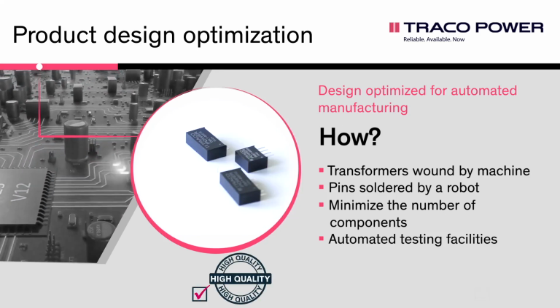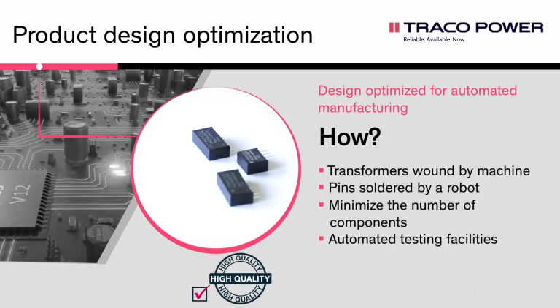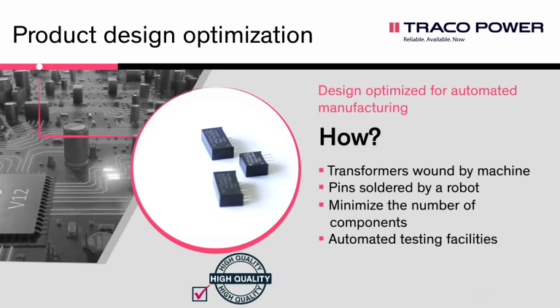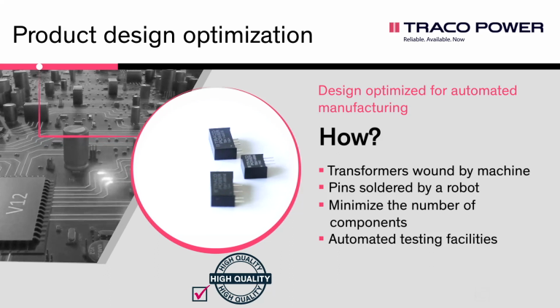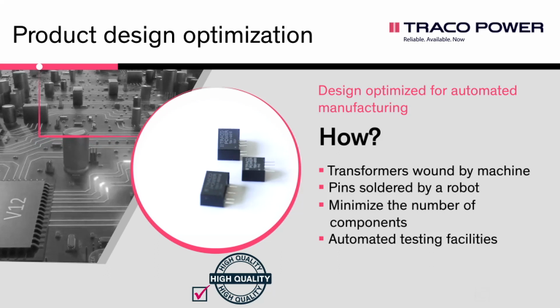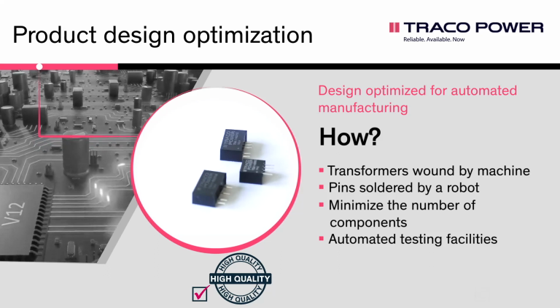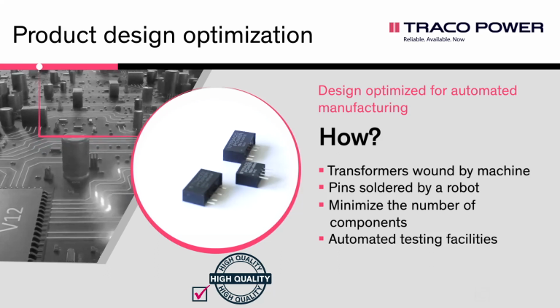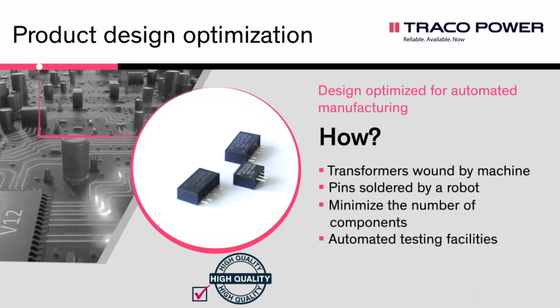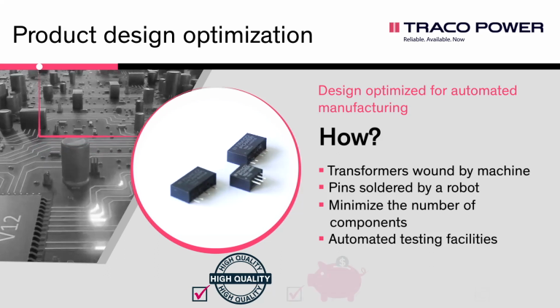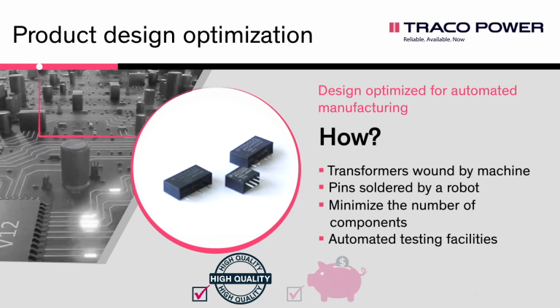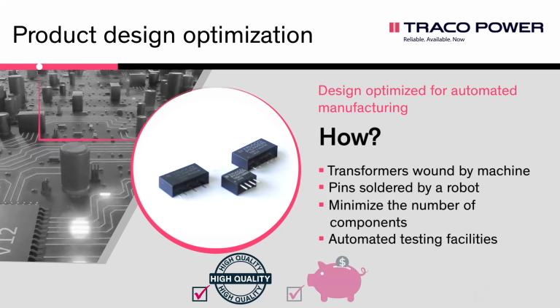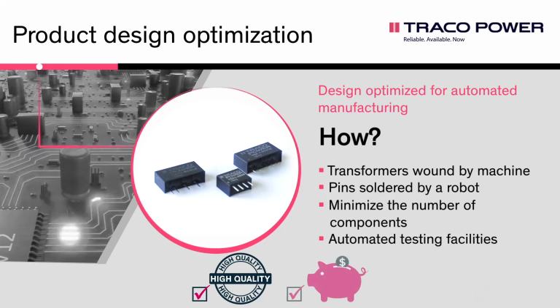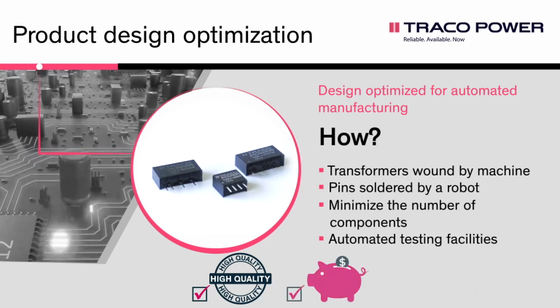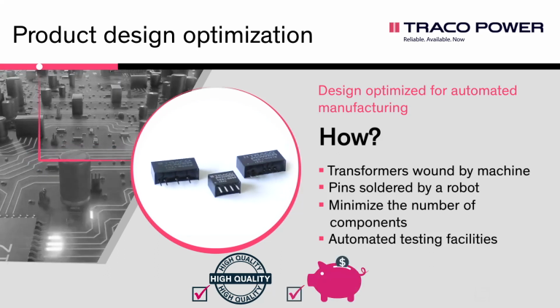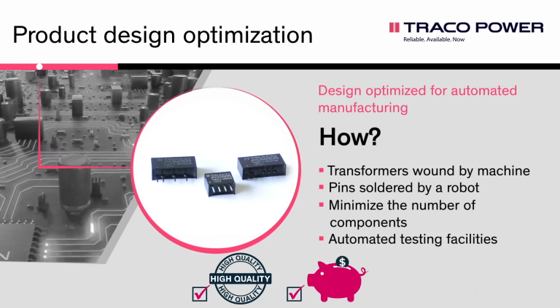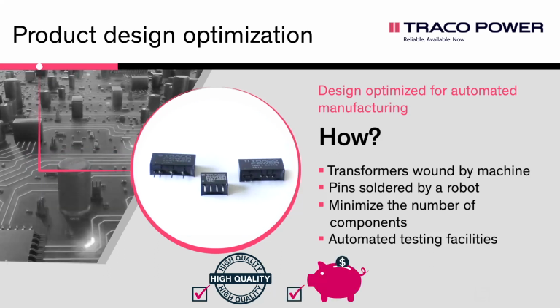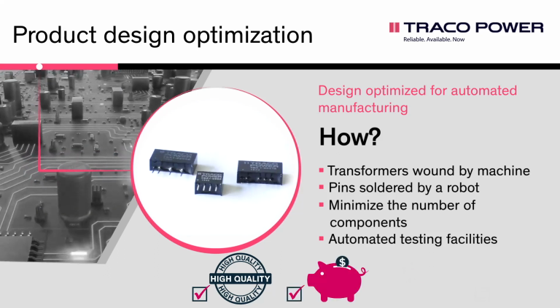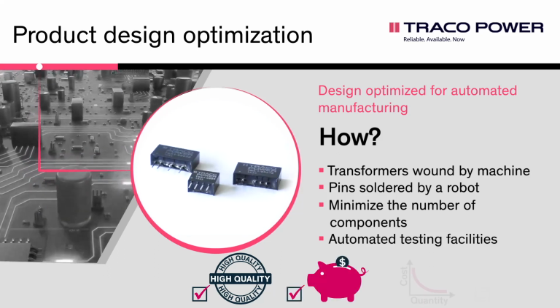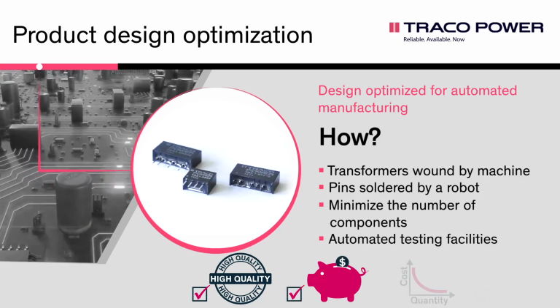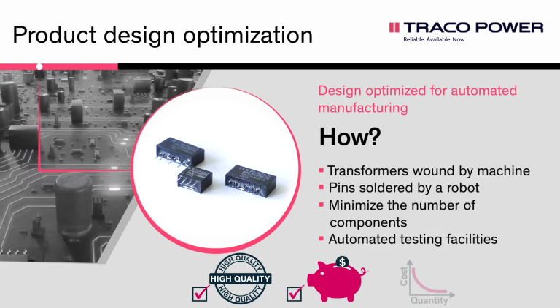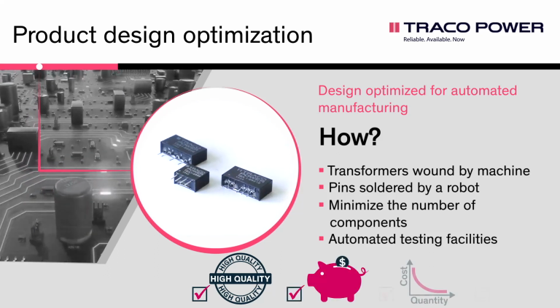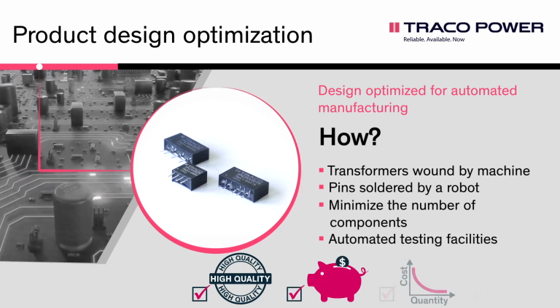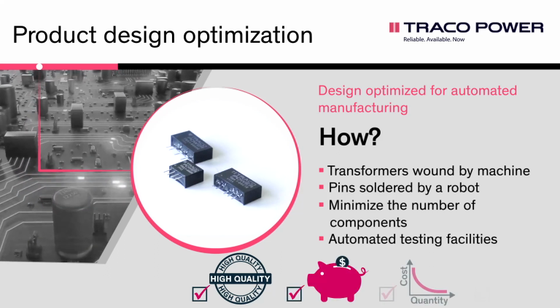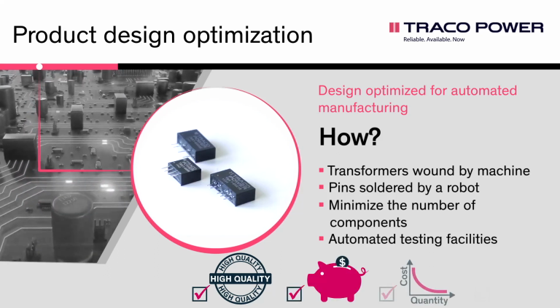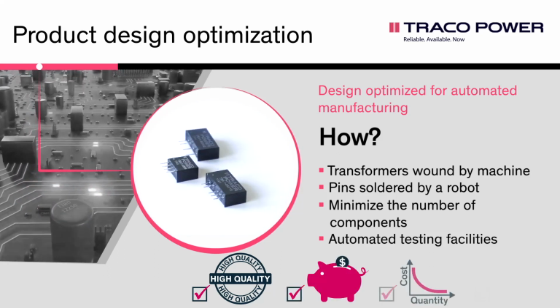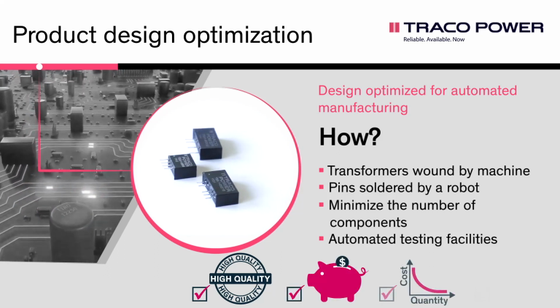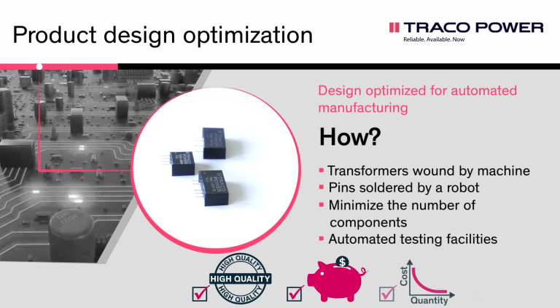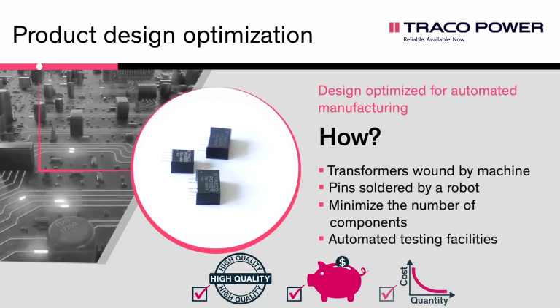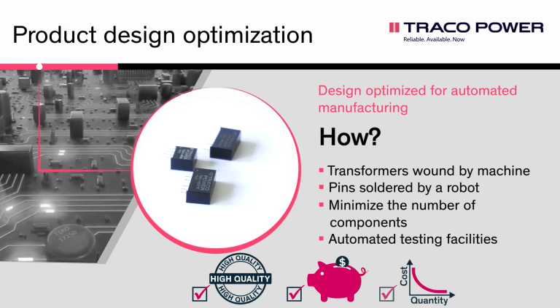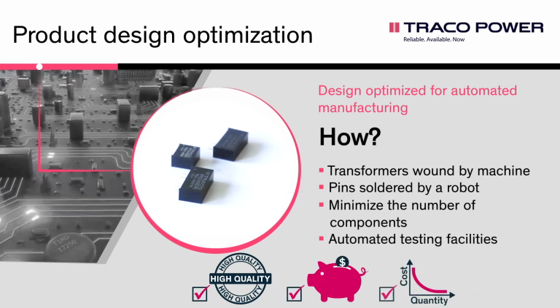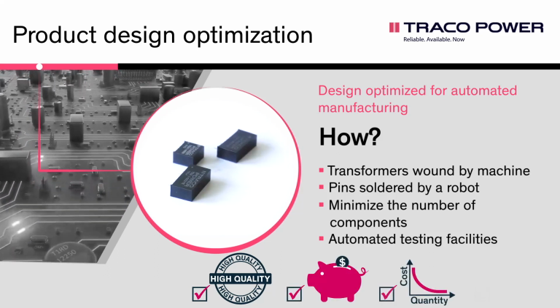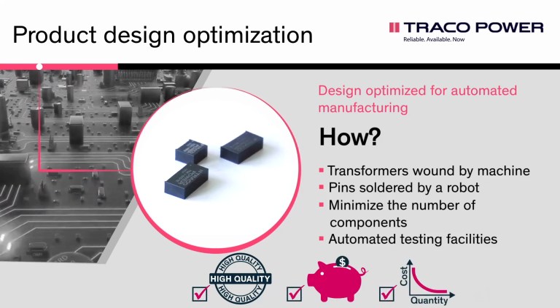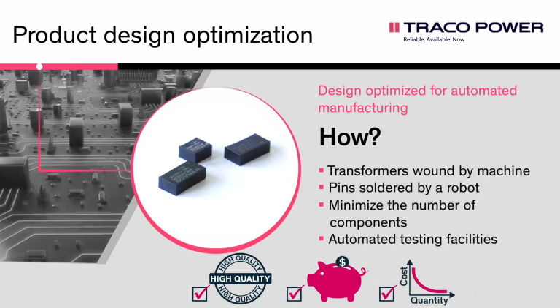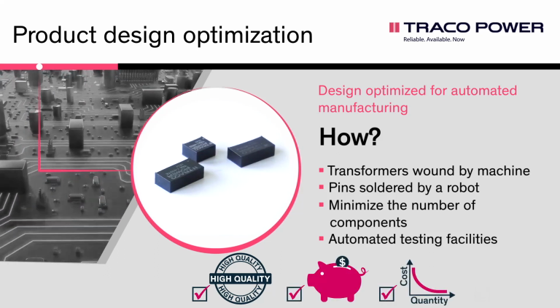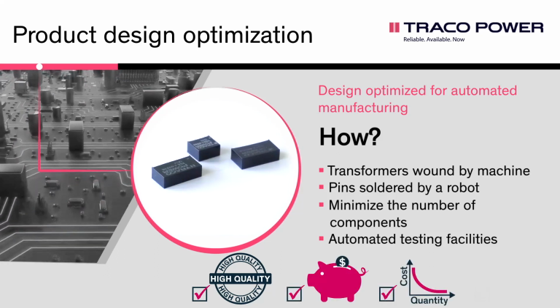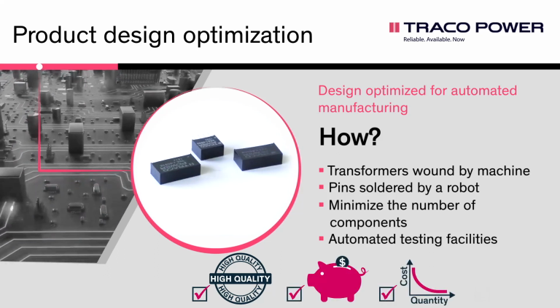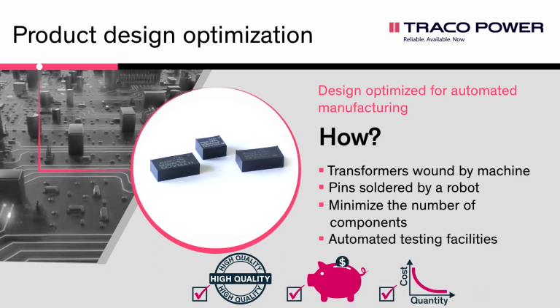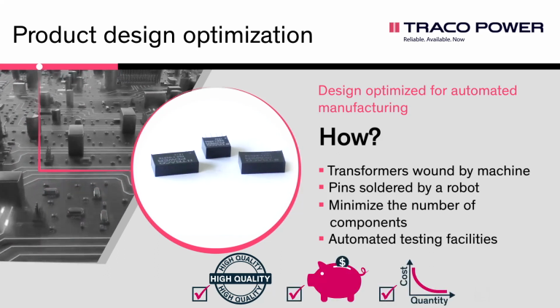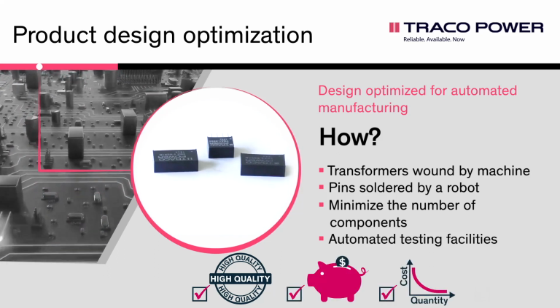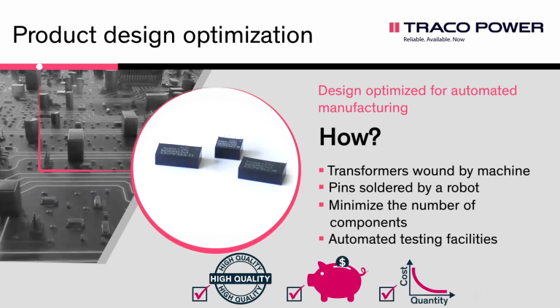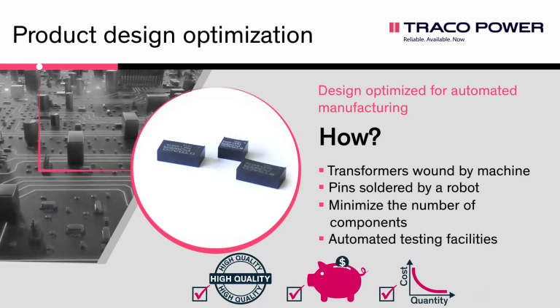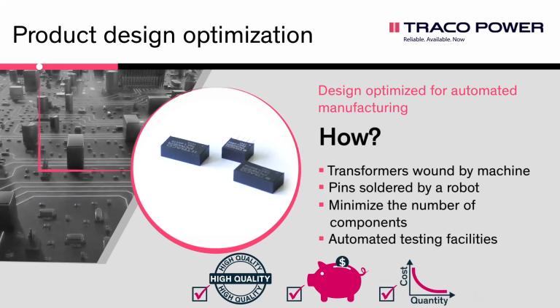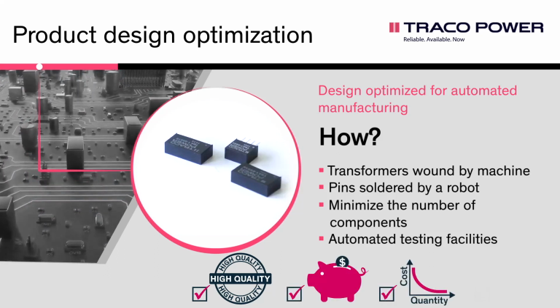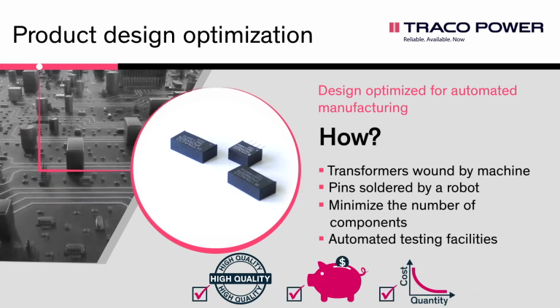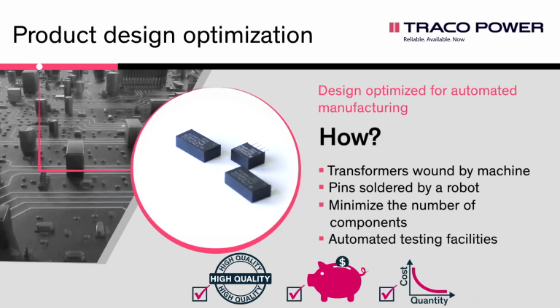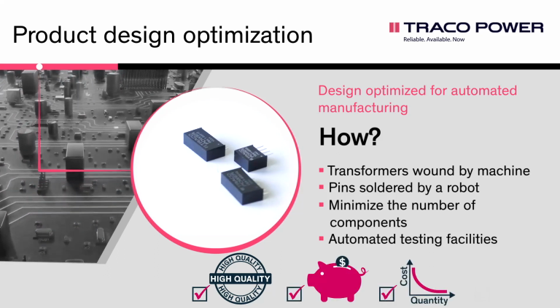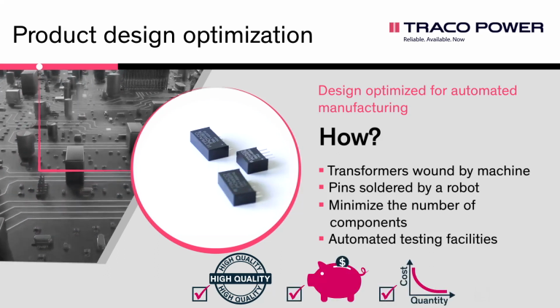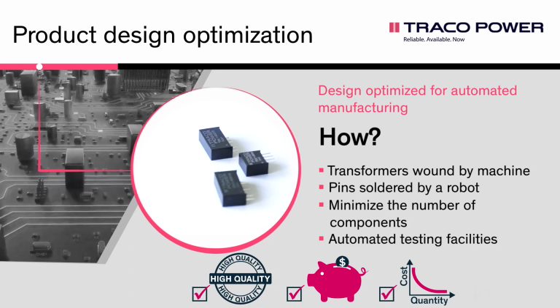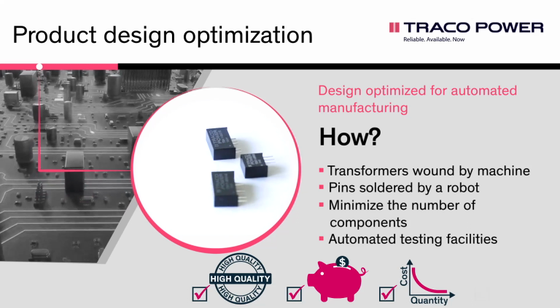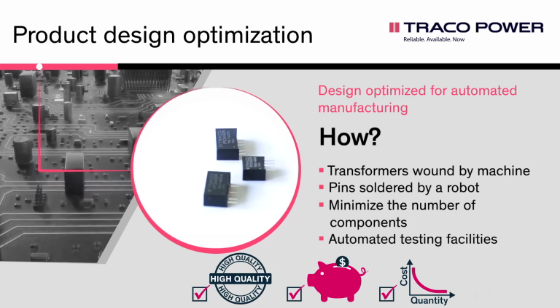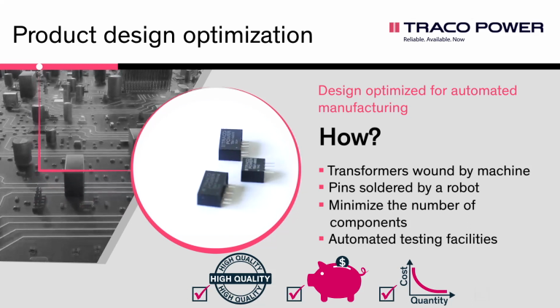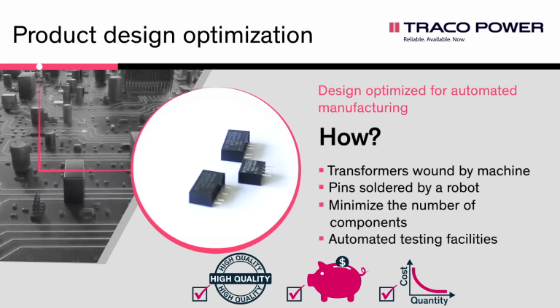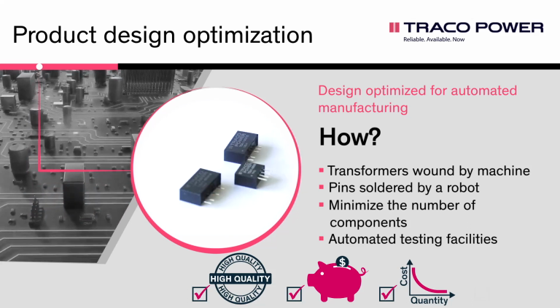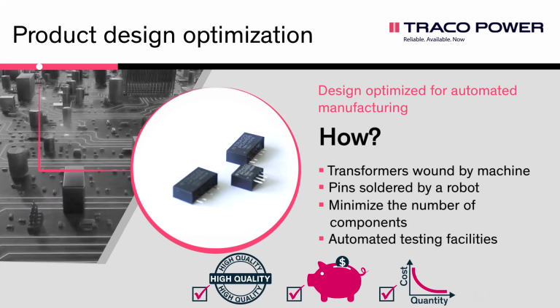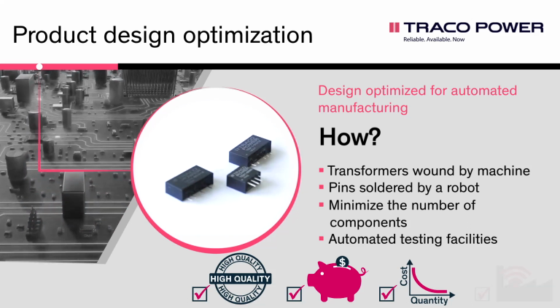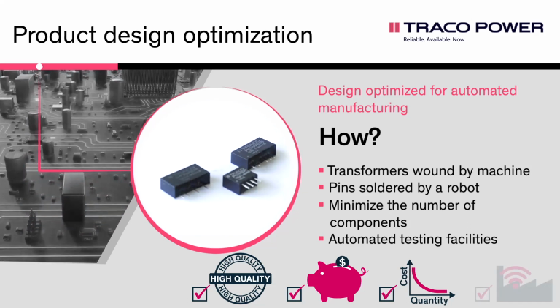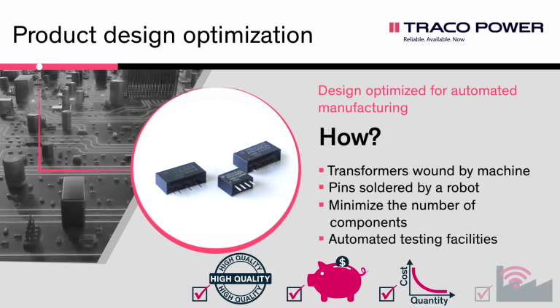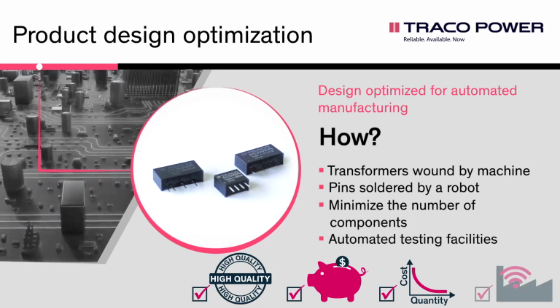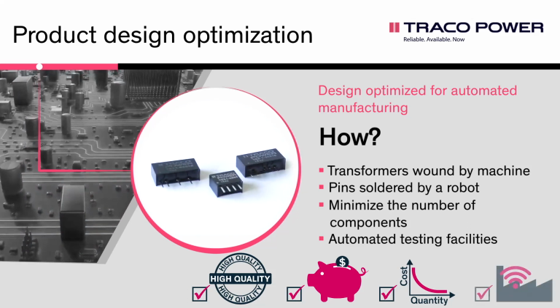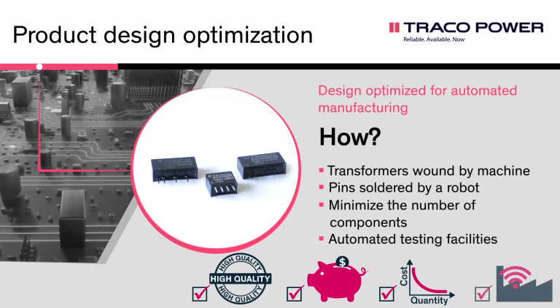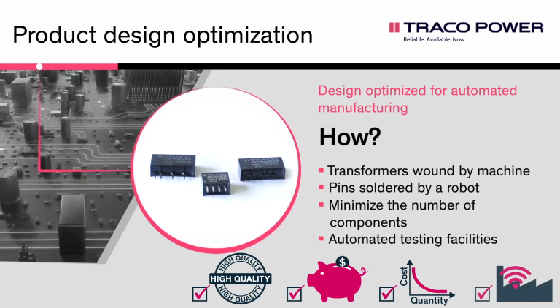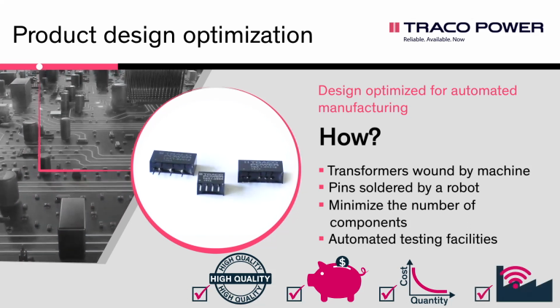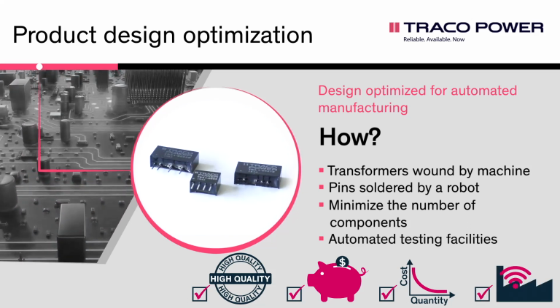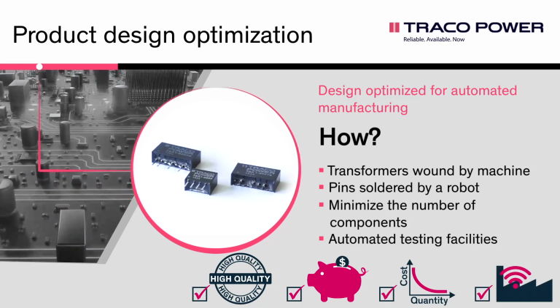This enabled us to launch cost and quality optimized low-power DC-DC converters which are ideal for your high-volume IoT projects.